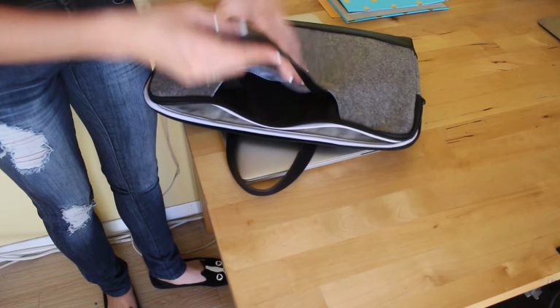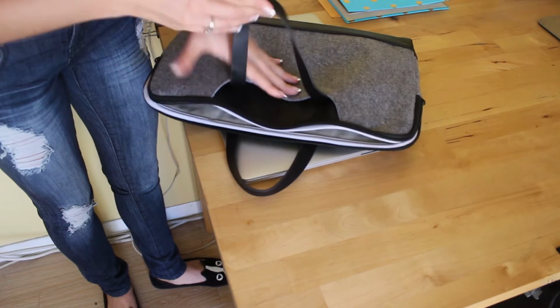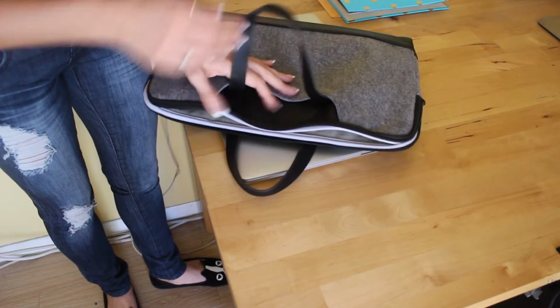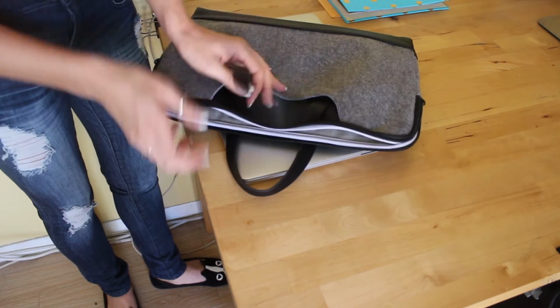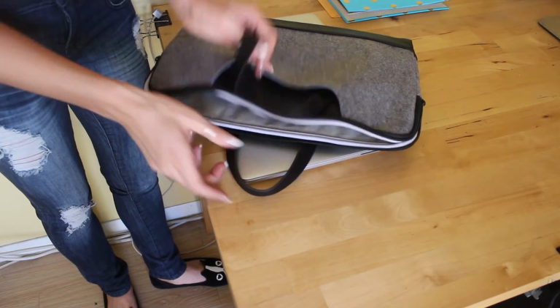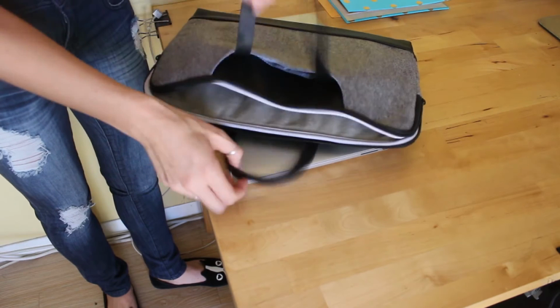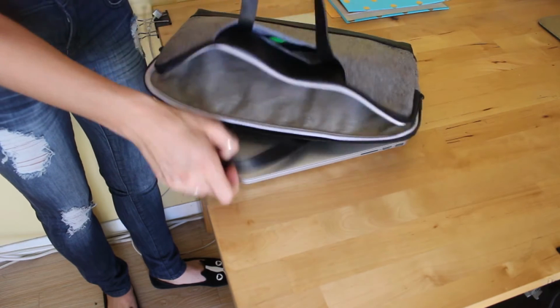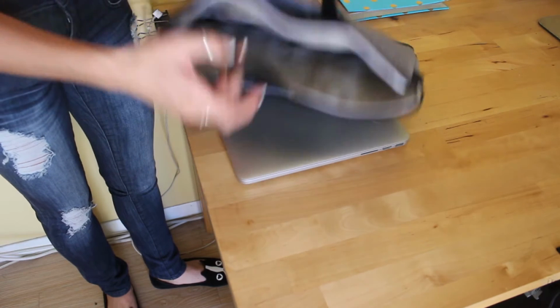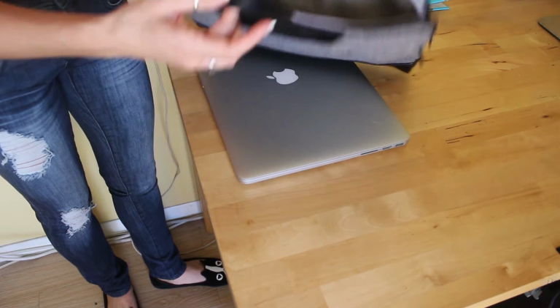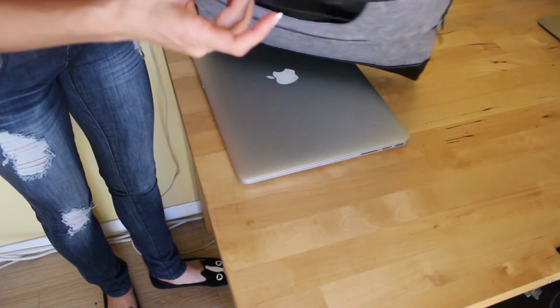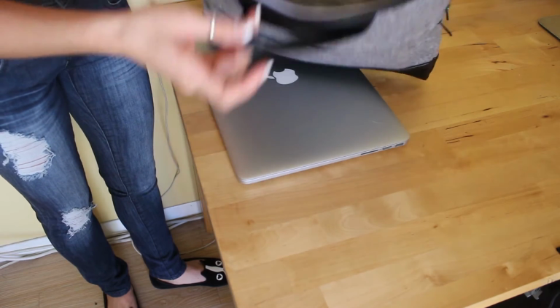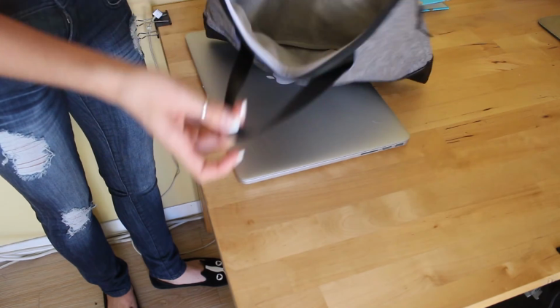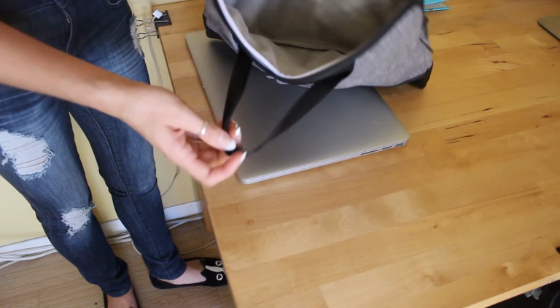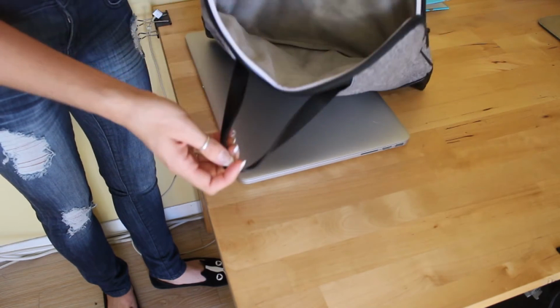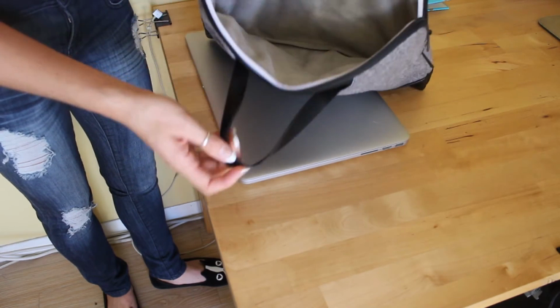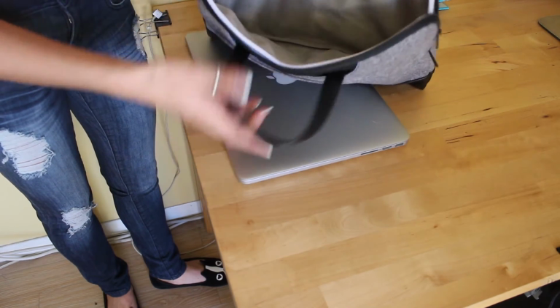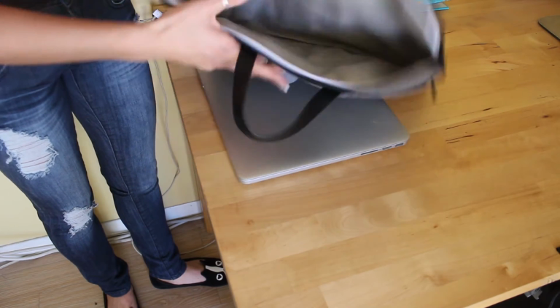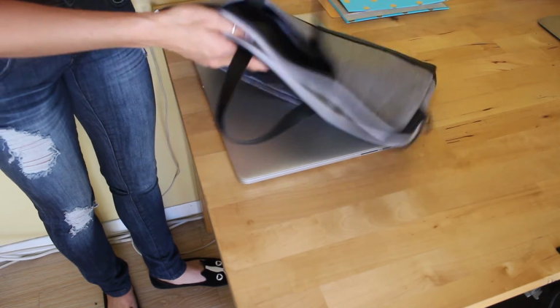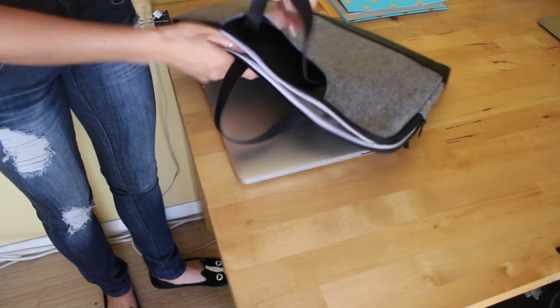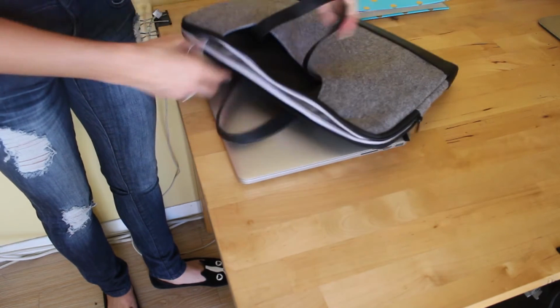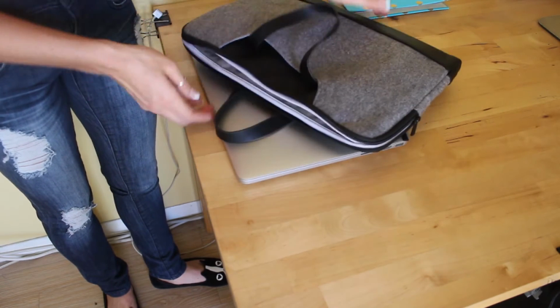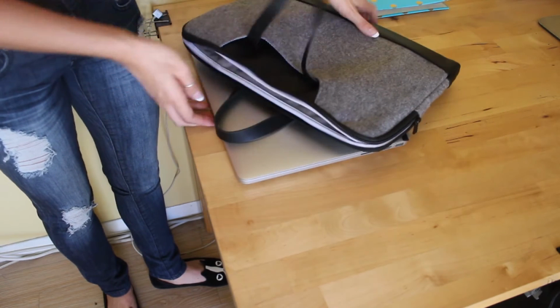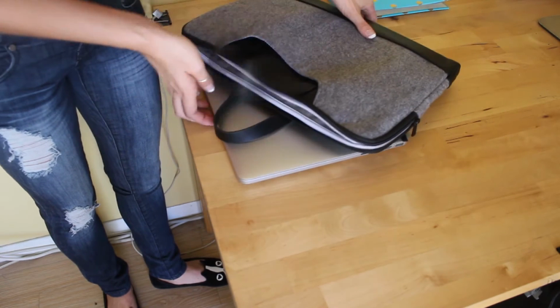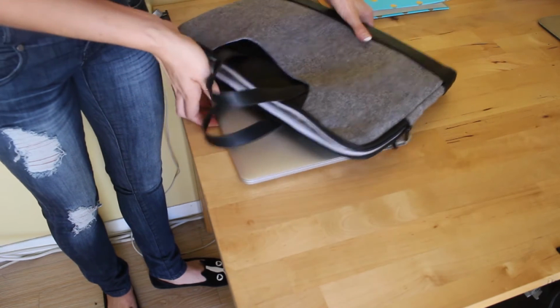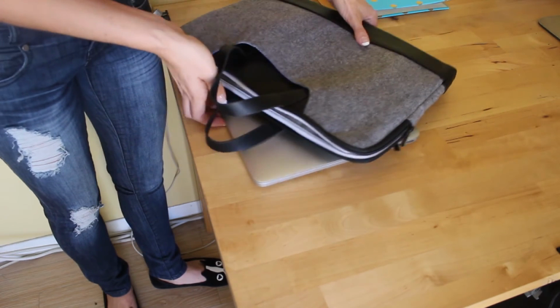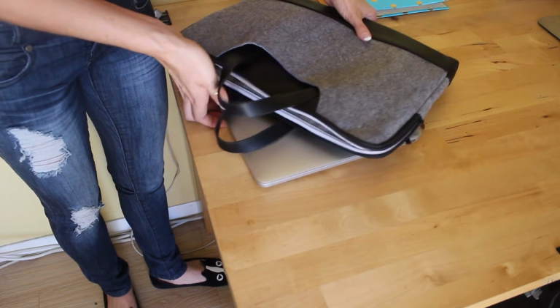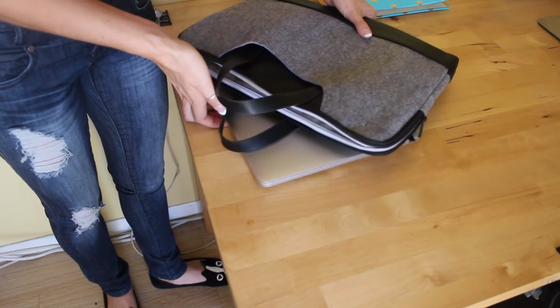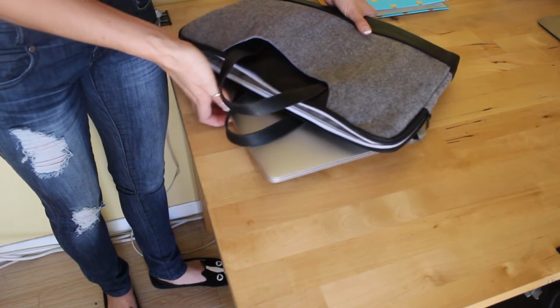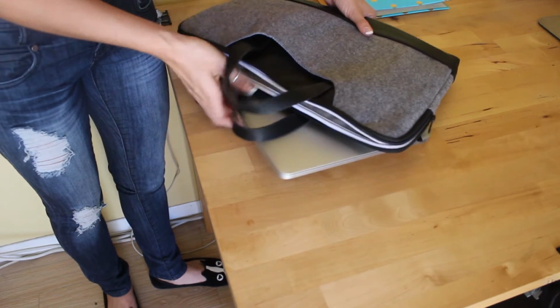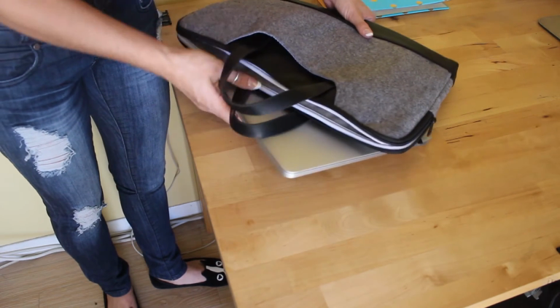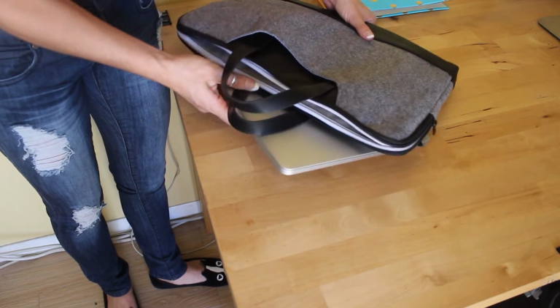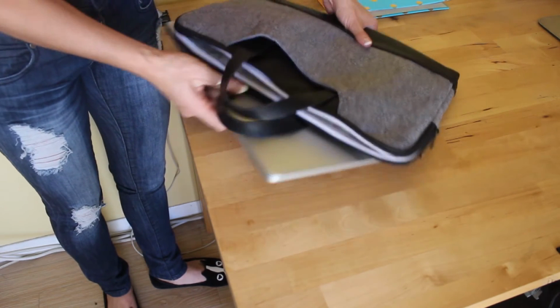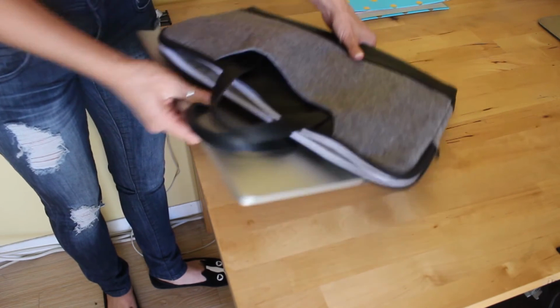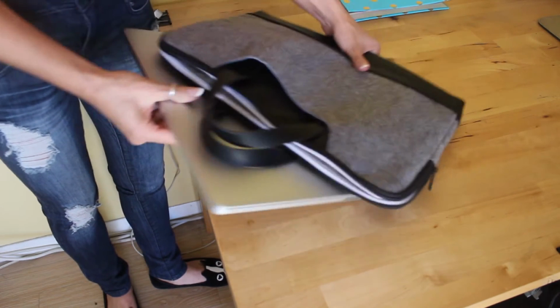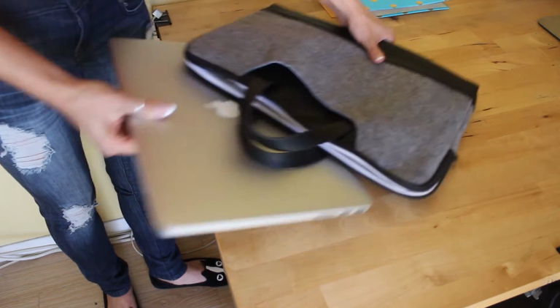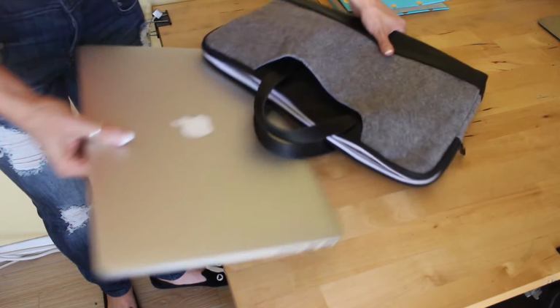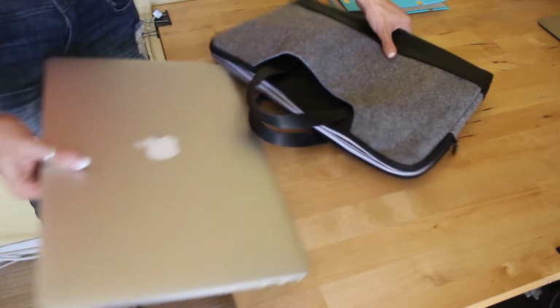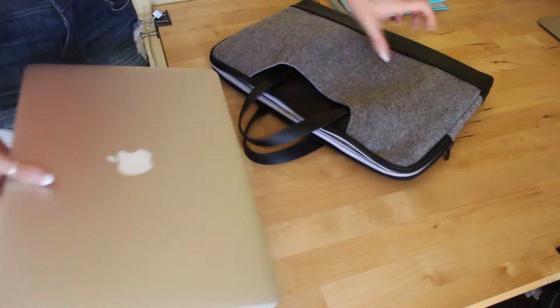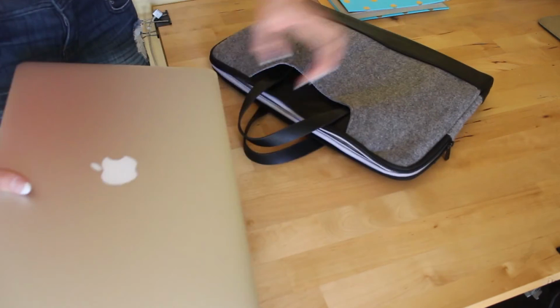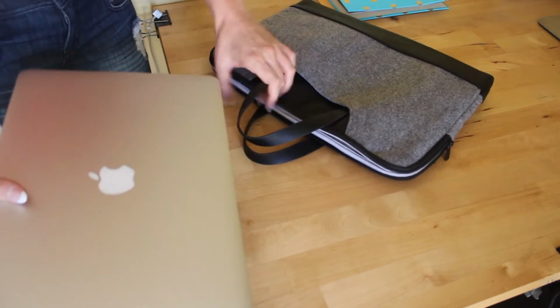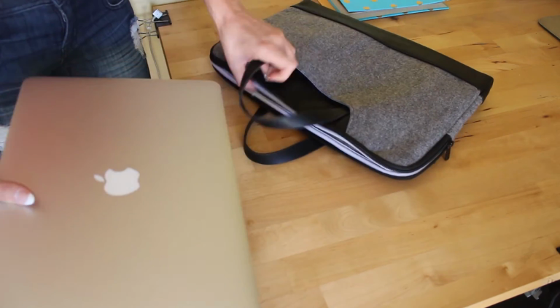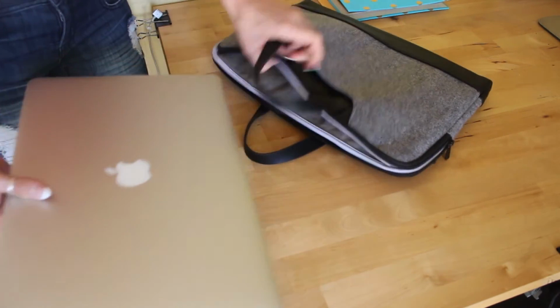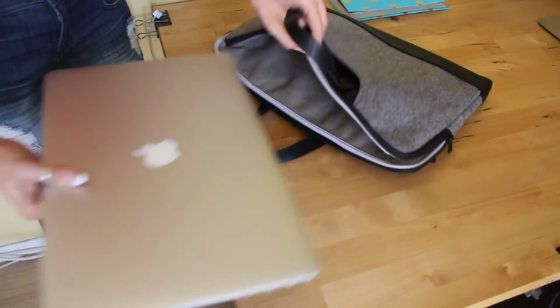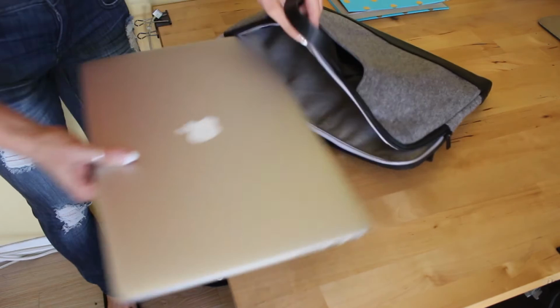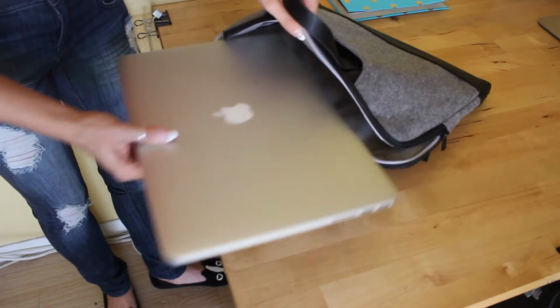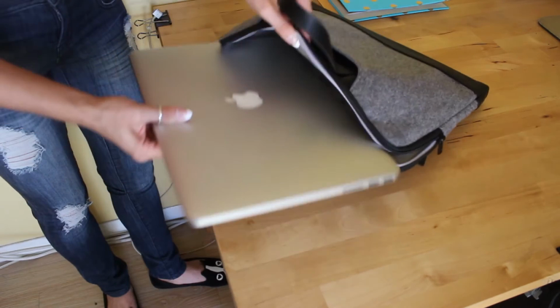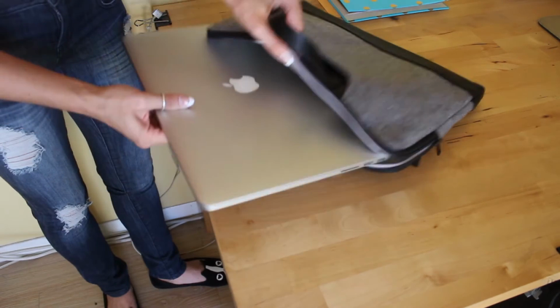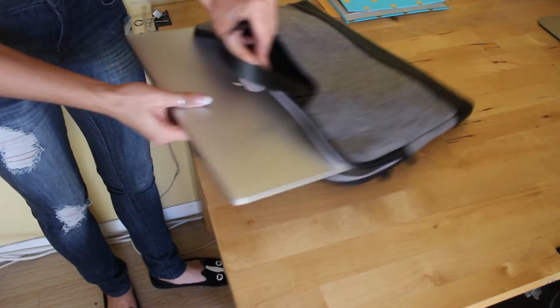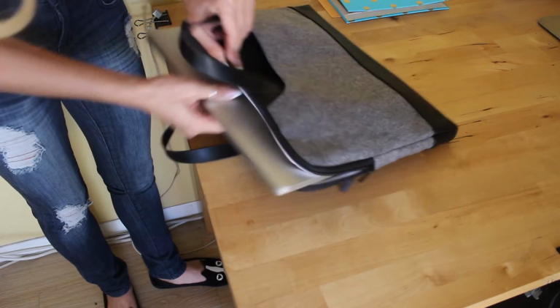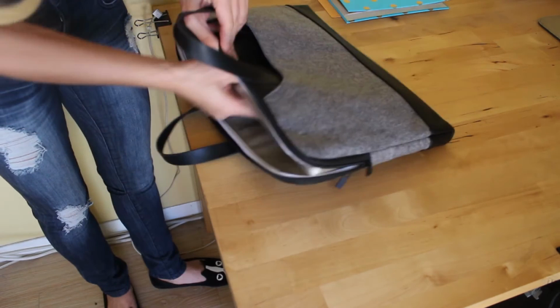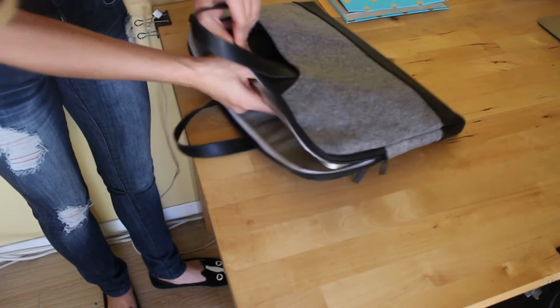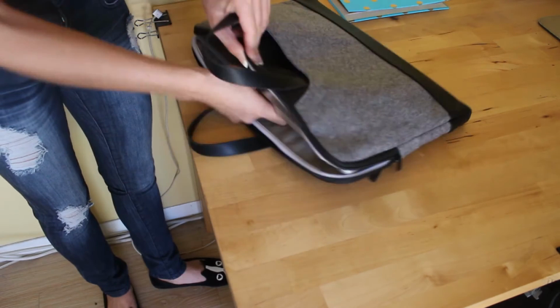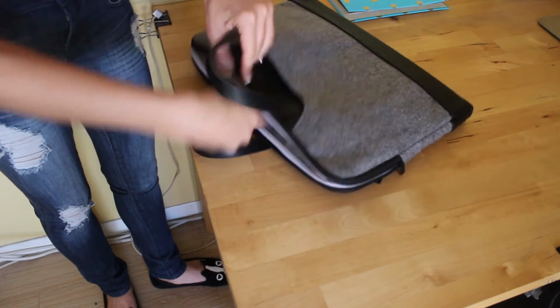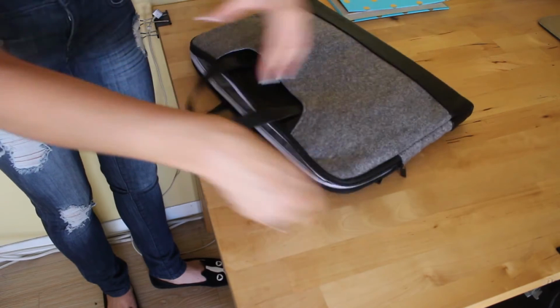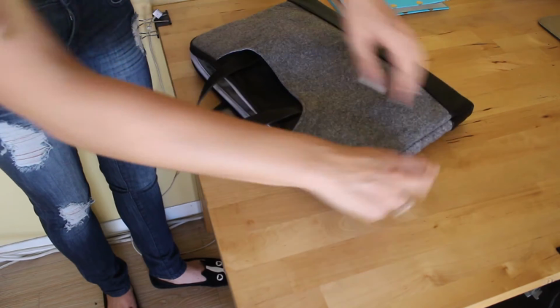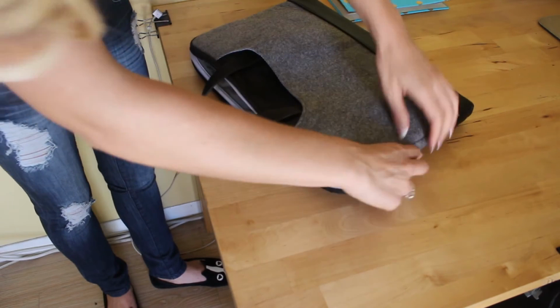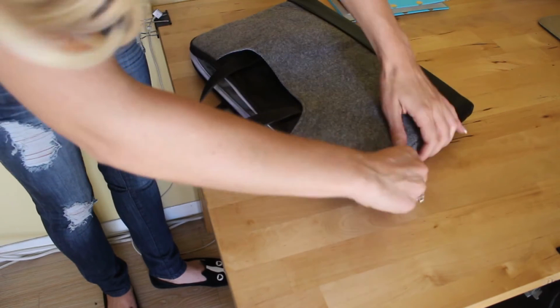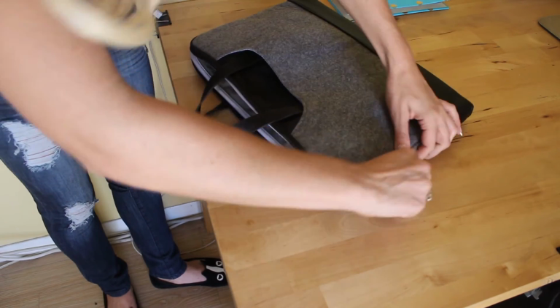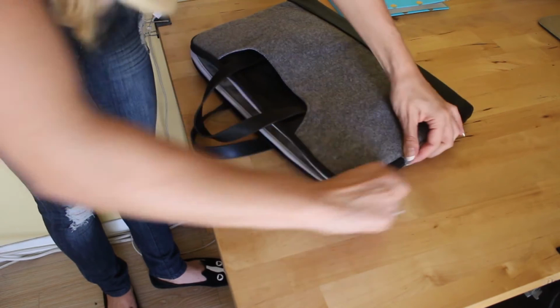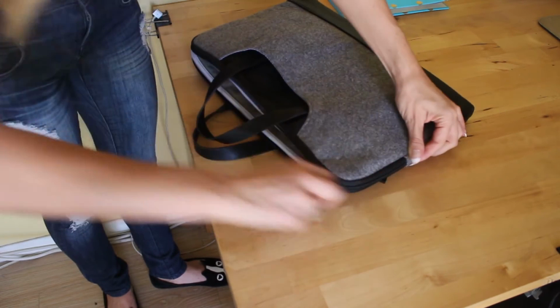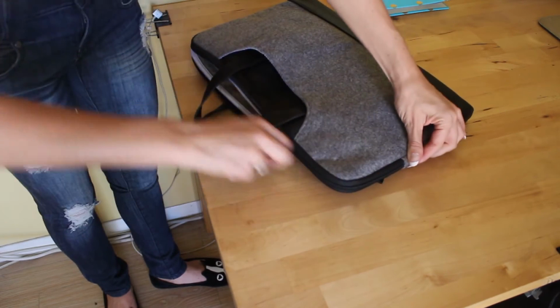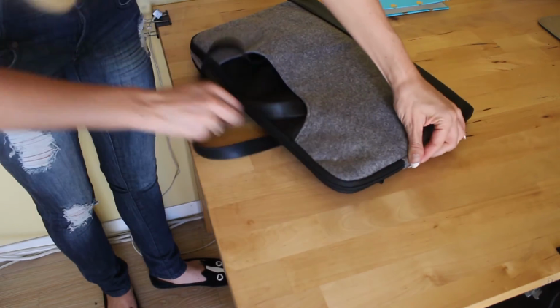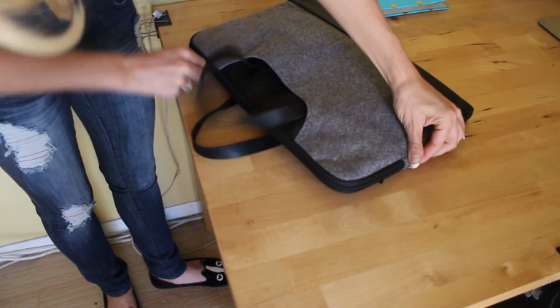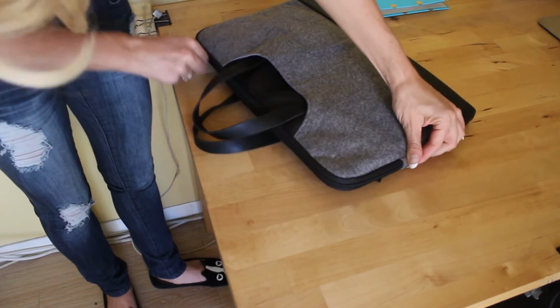I love that there's a handle. I really like this case and for only $20.99 I think it's a great purchase for your laptop.